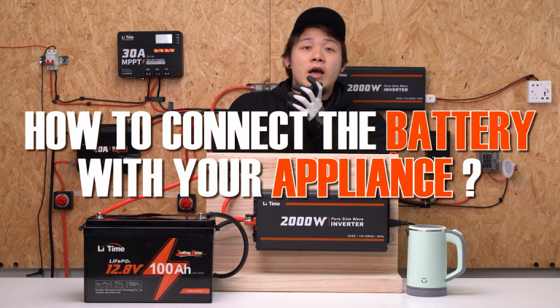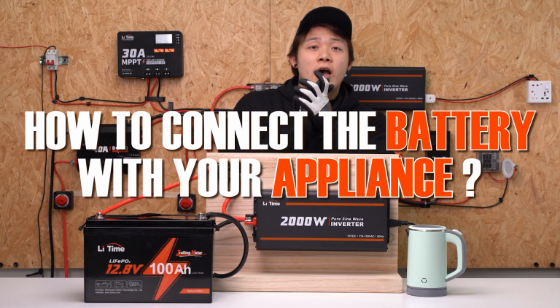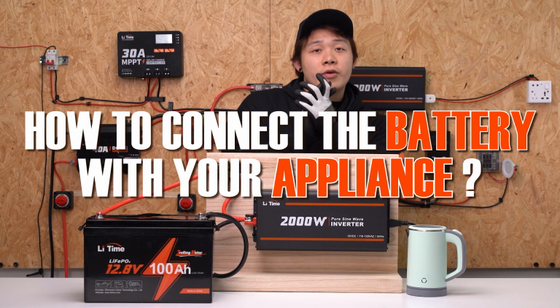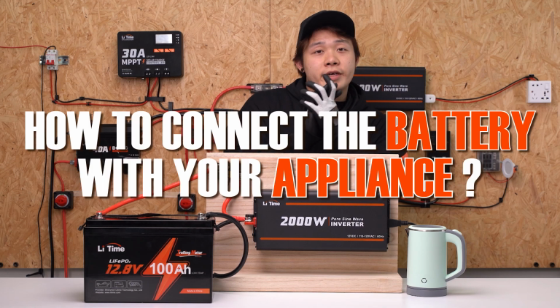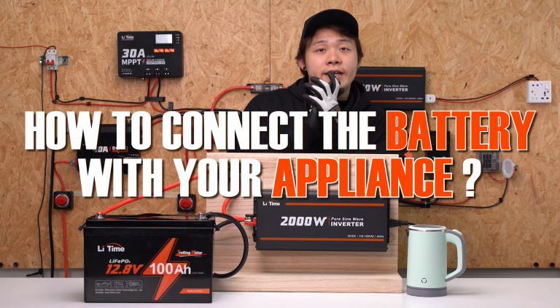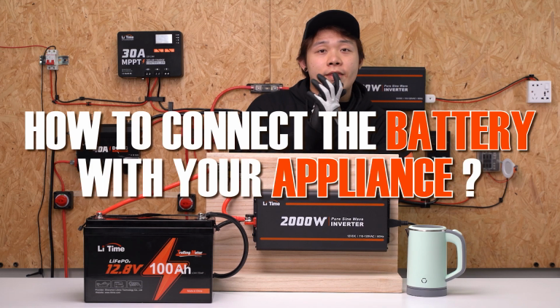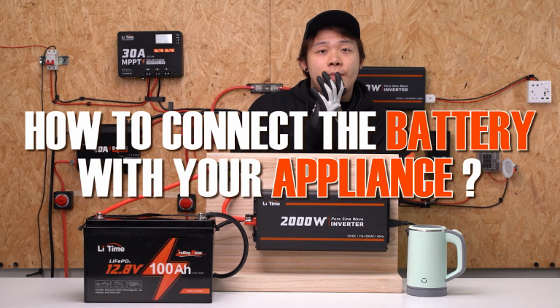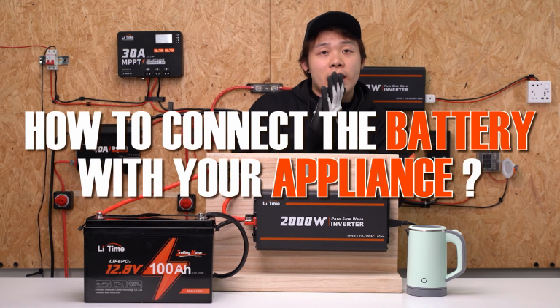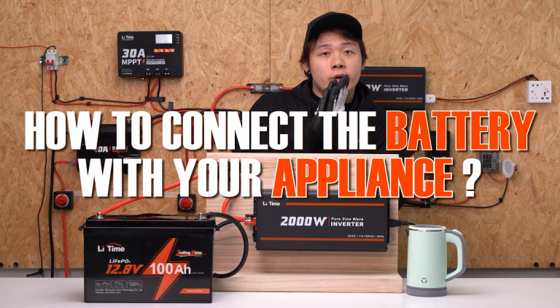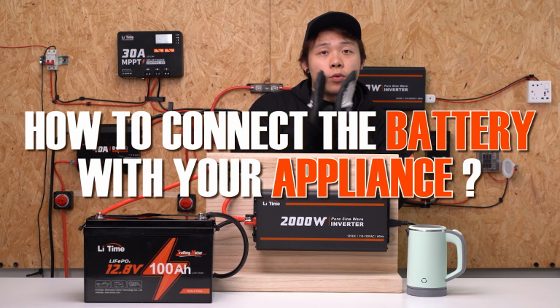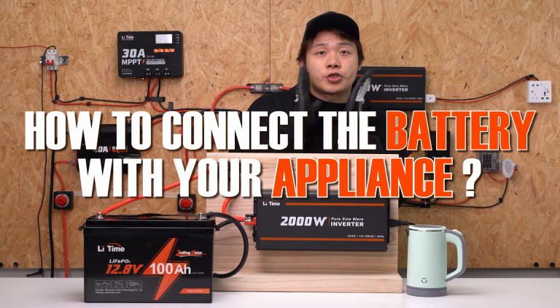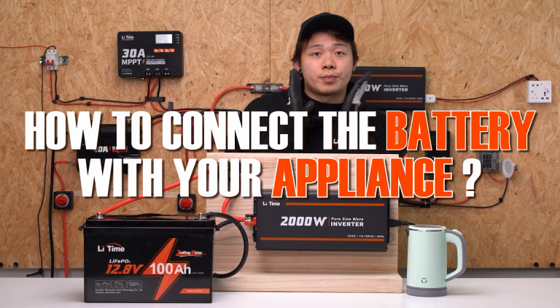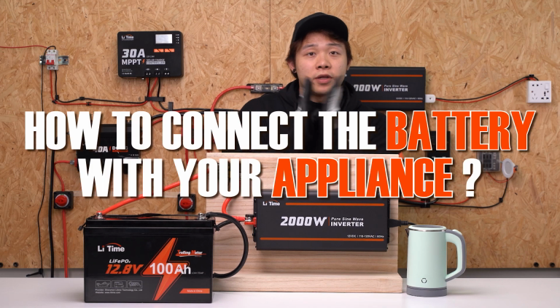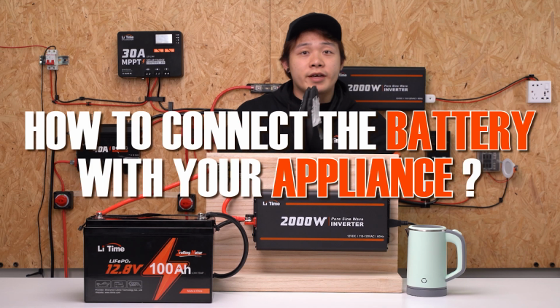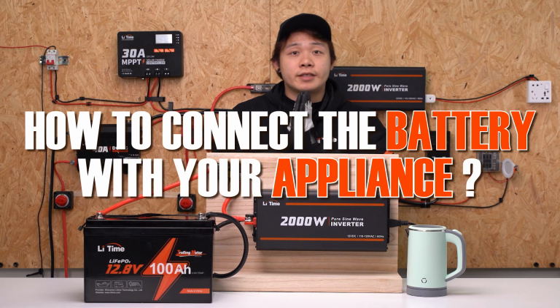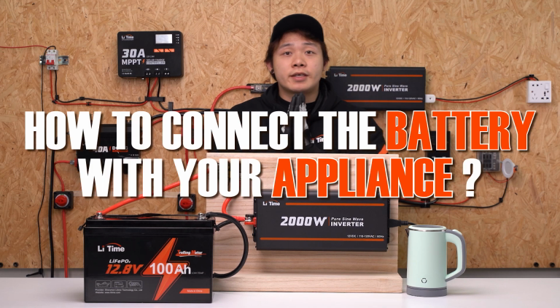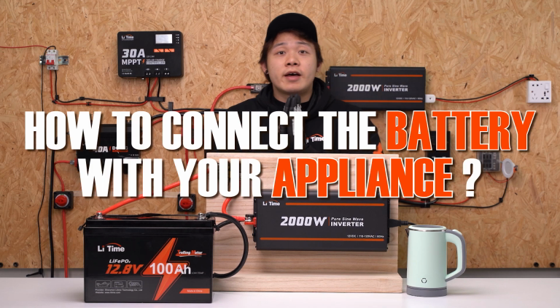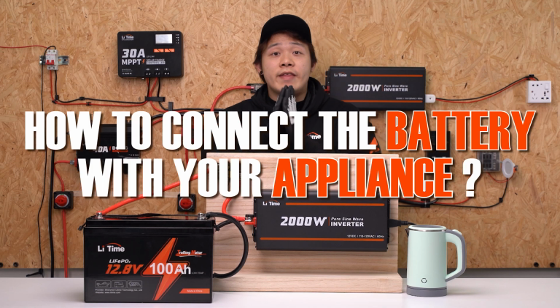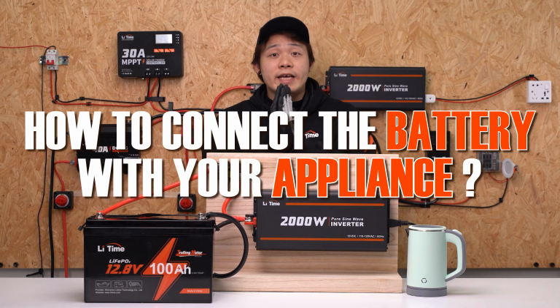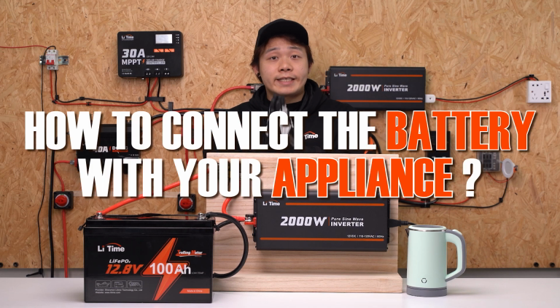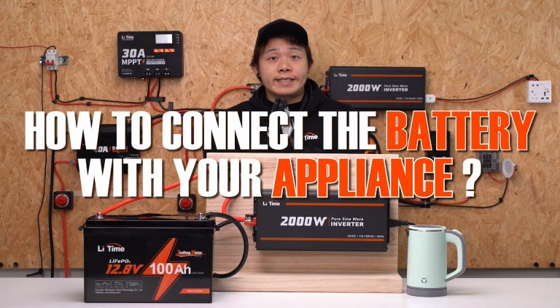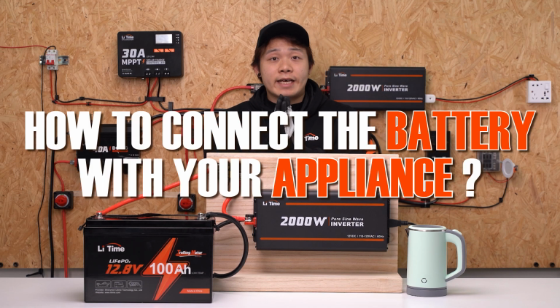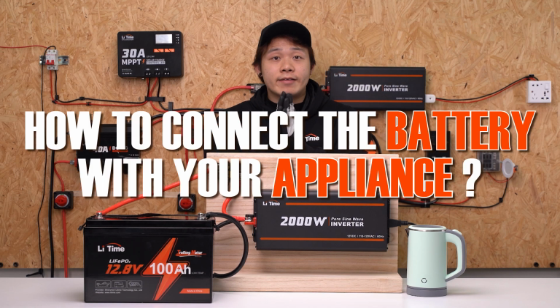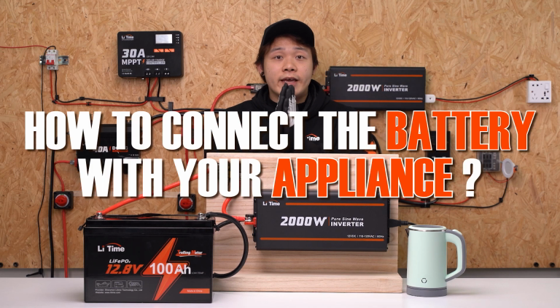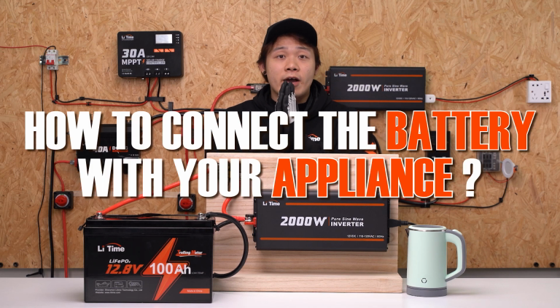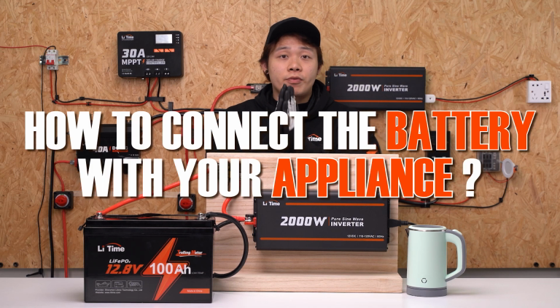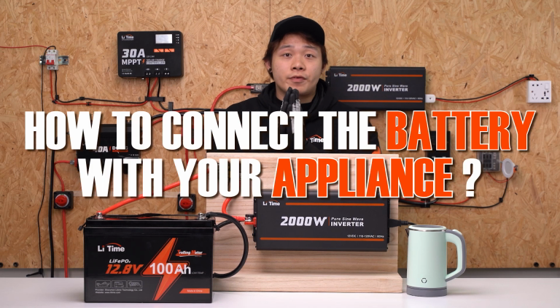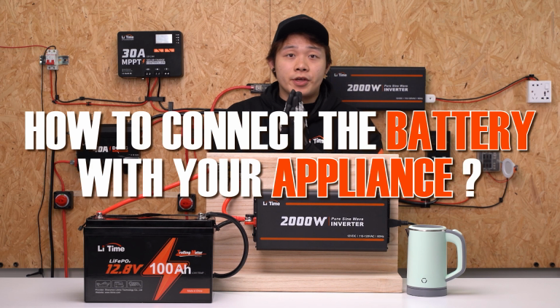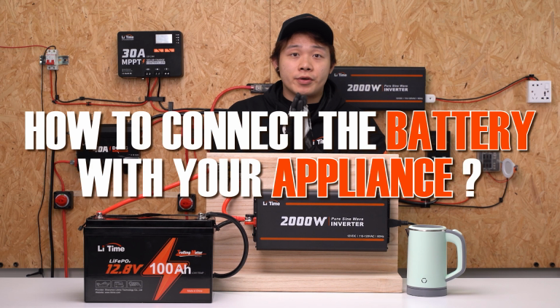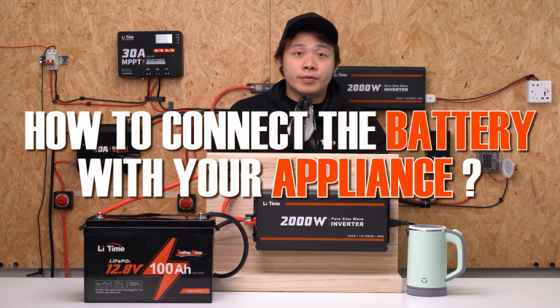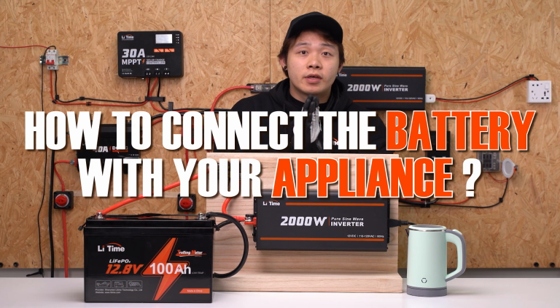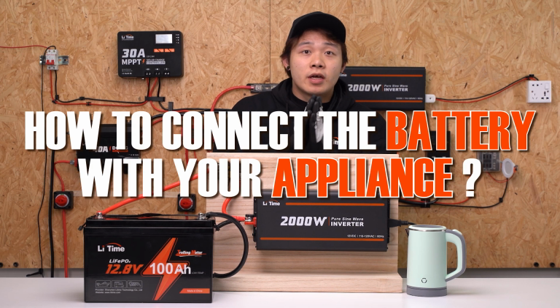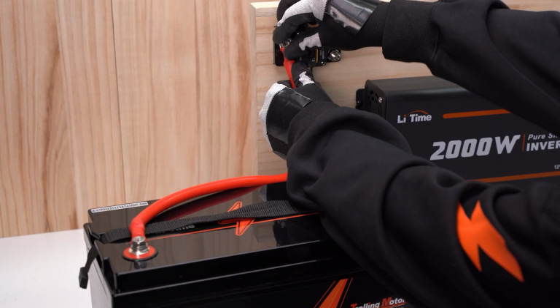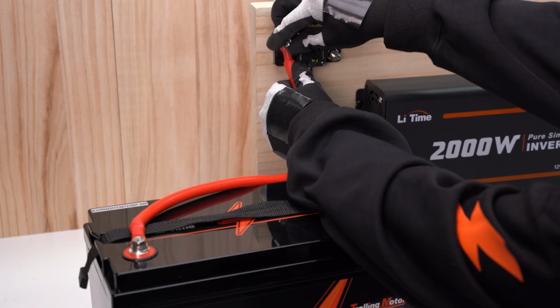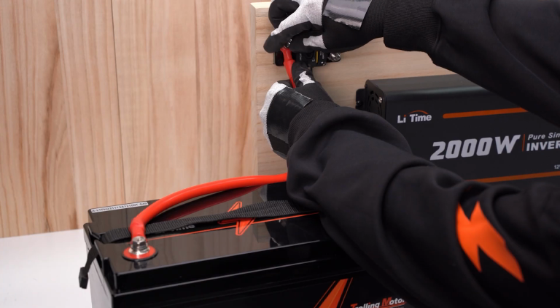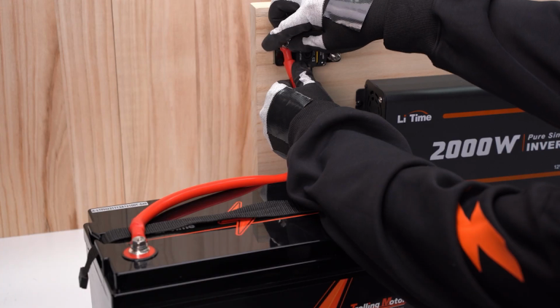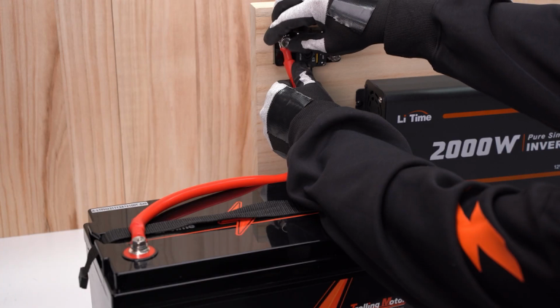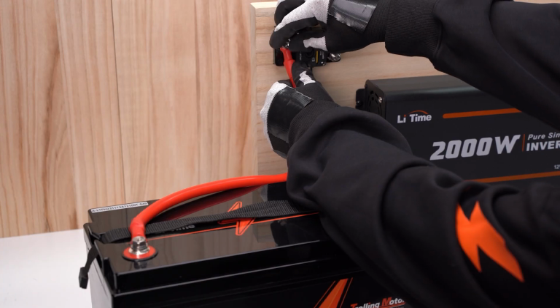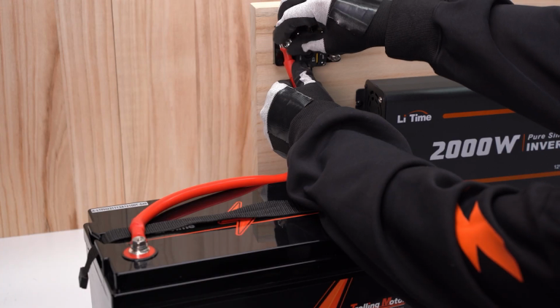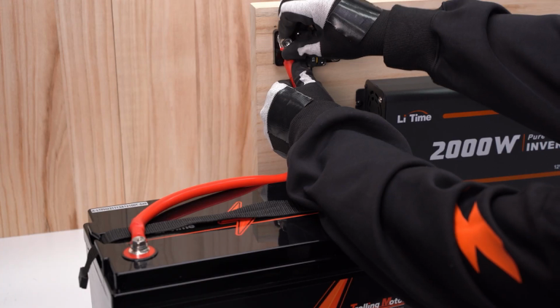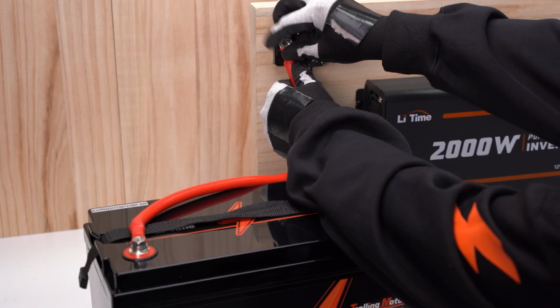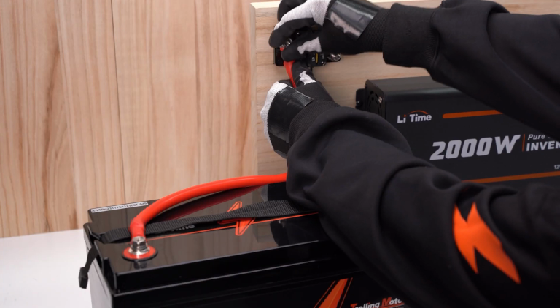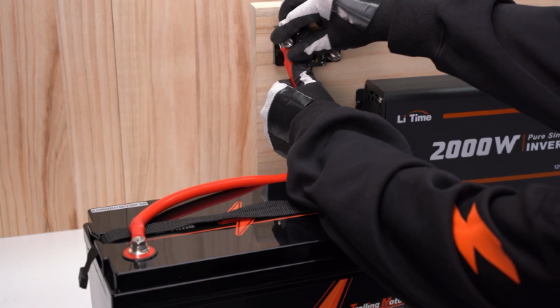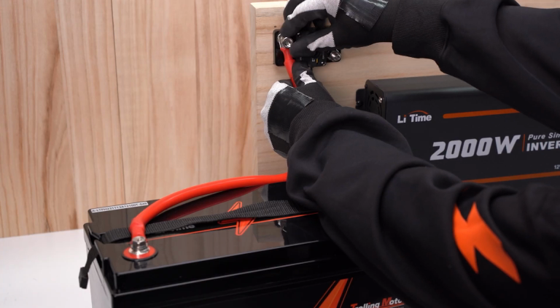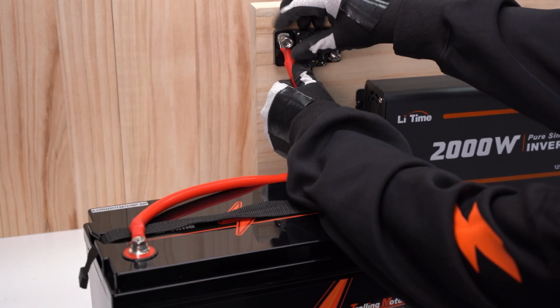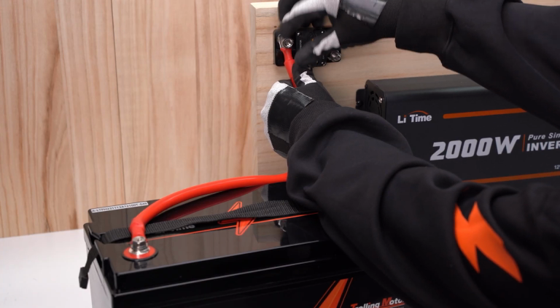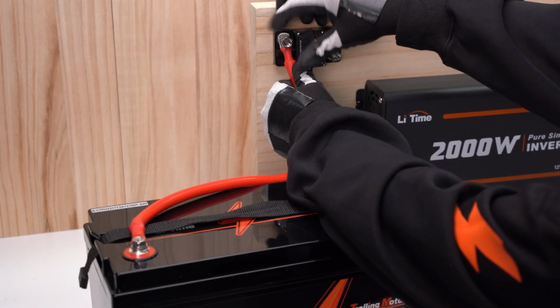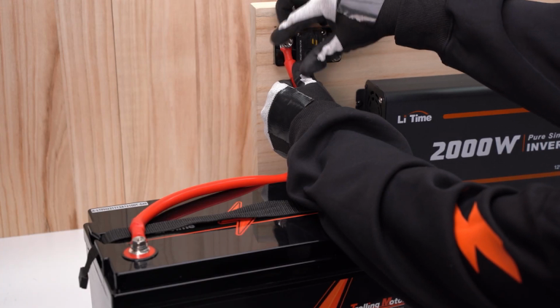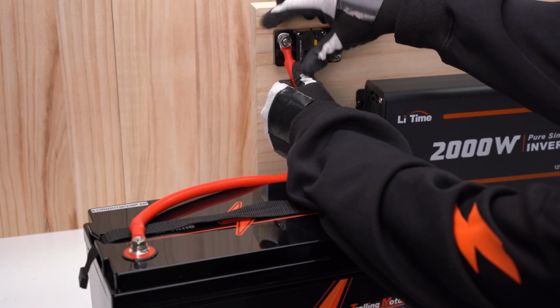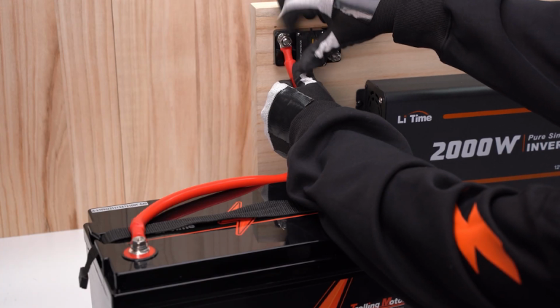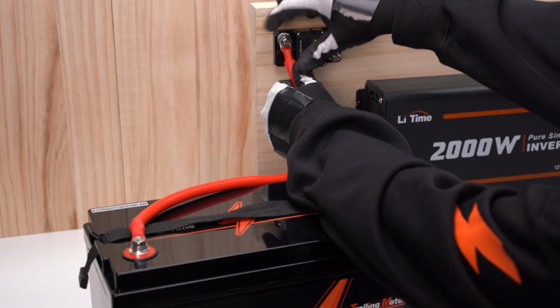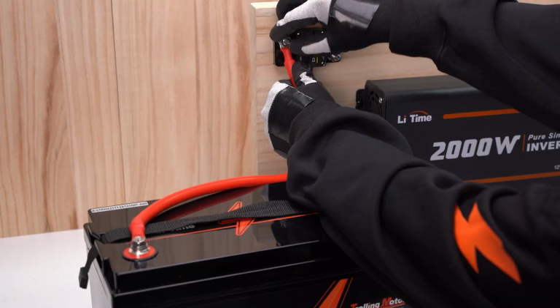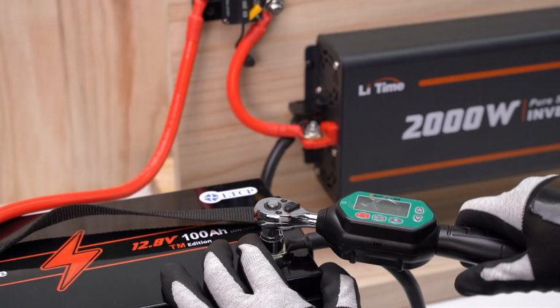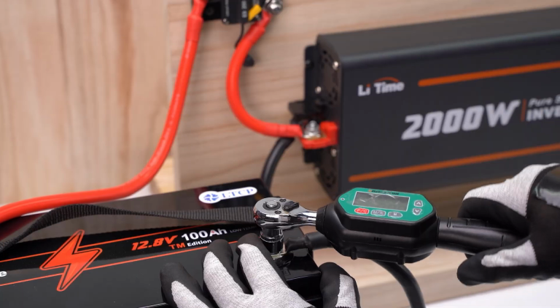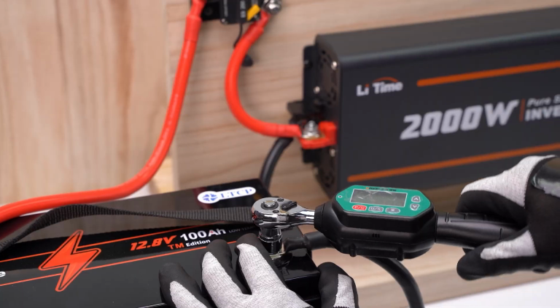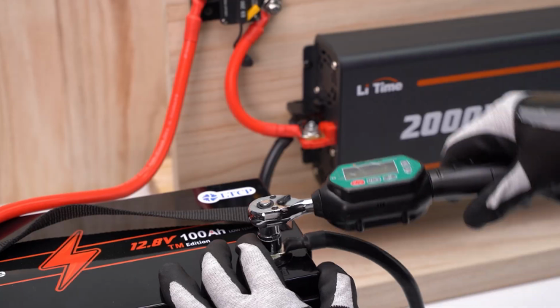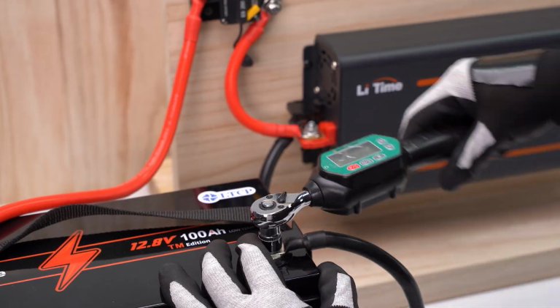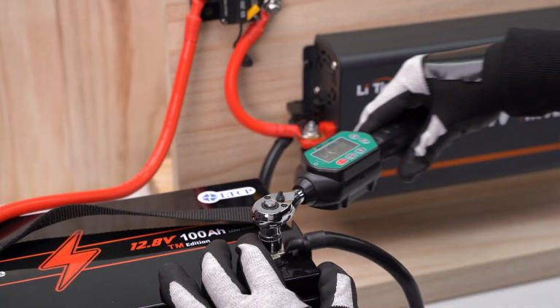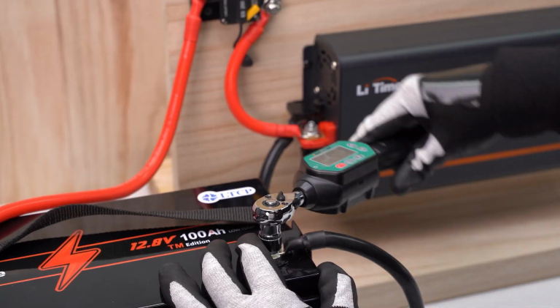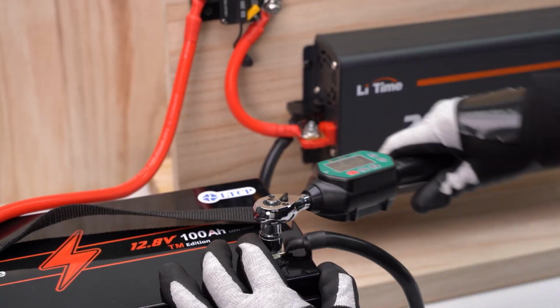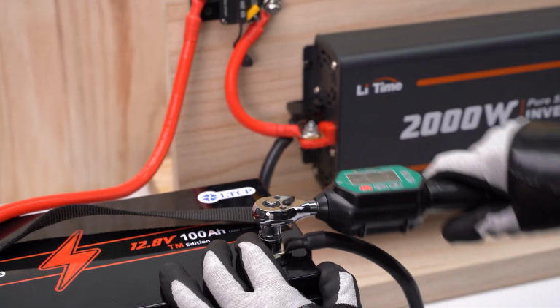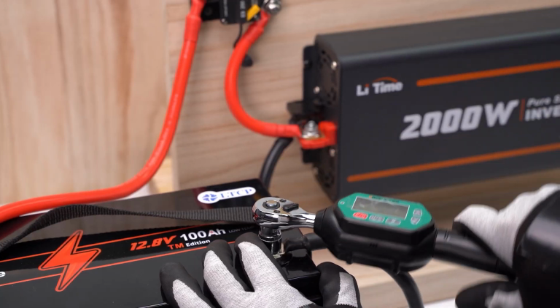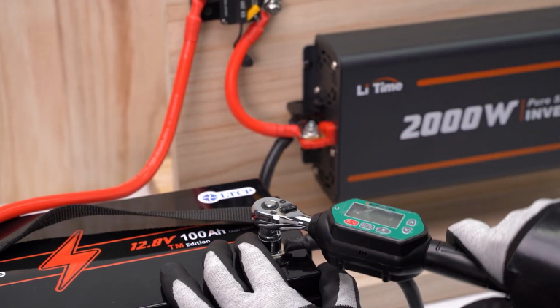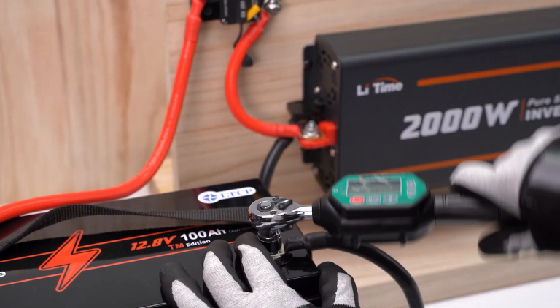How to connect the battery with your appliance? This guide is exactly helpful for you. For a simple battery system connection, you only need these steps.